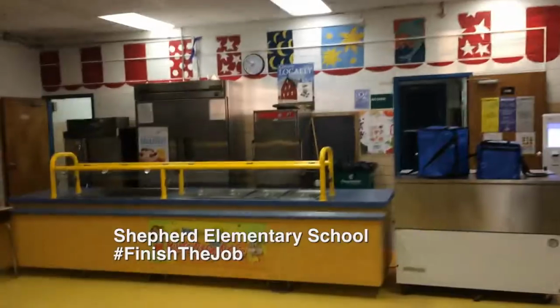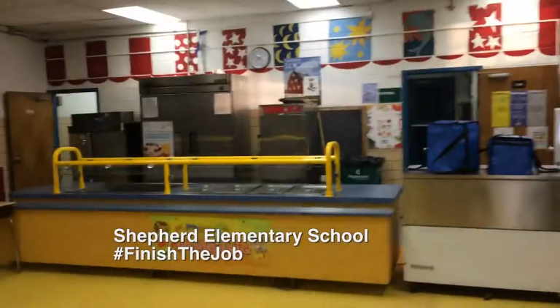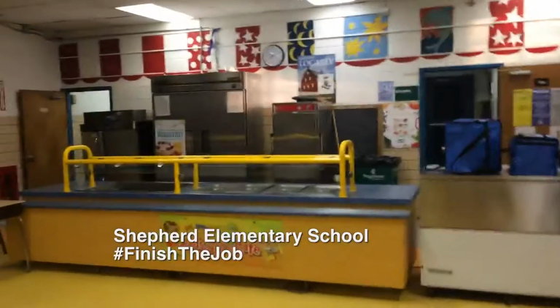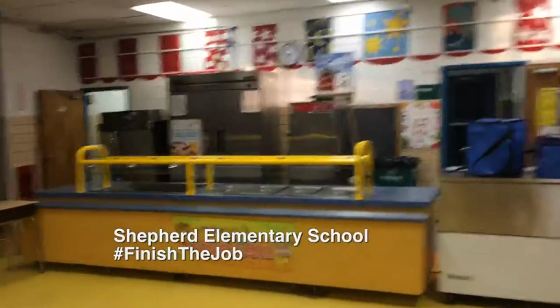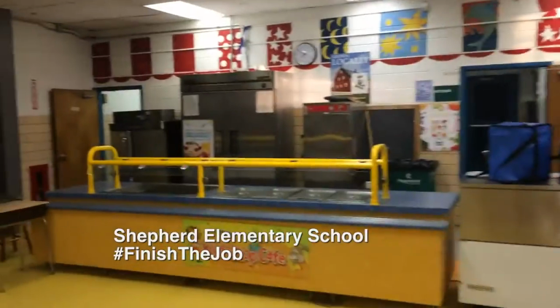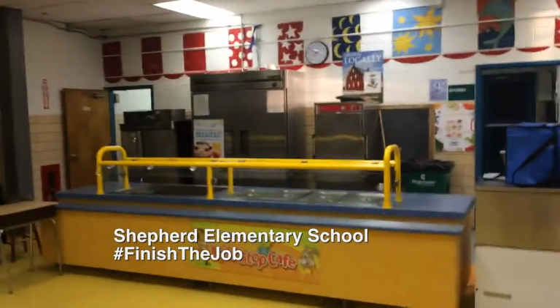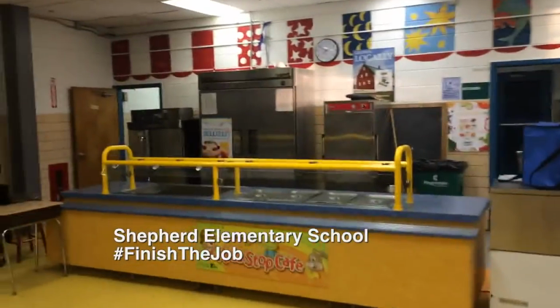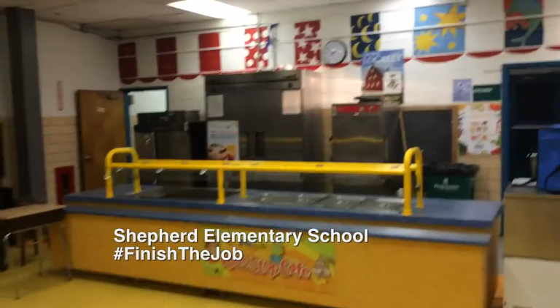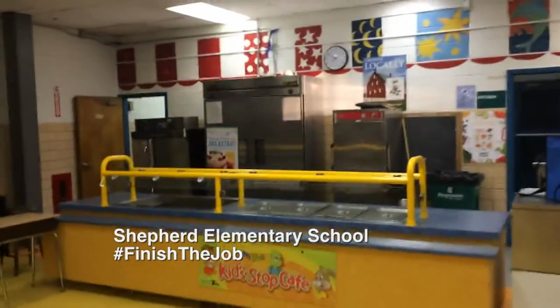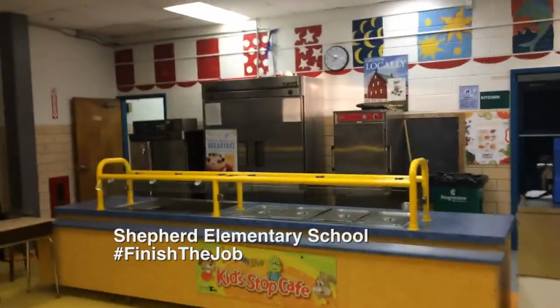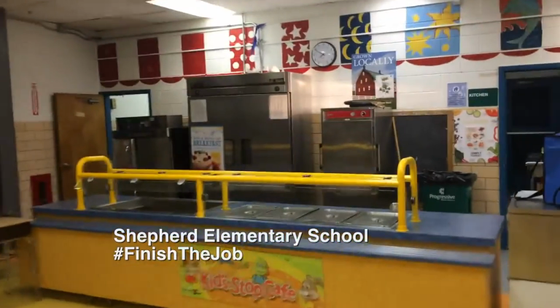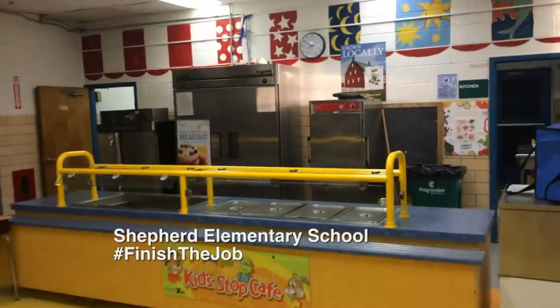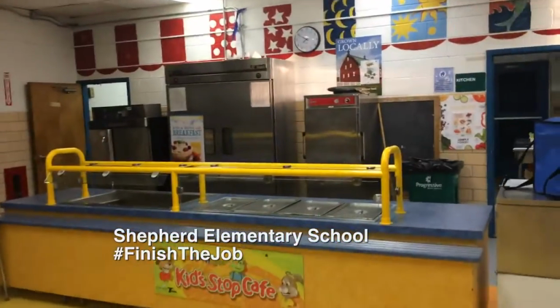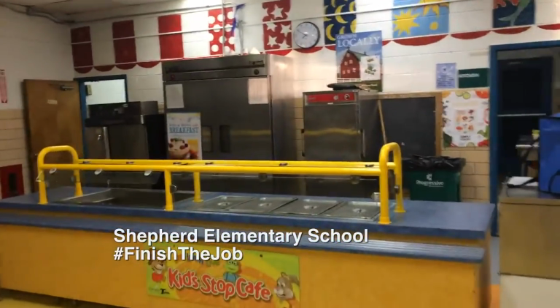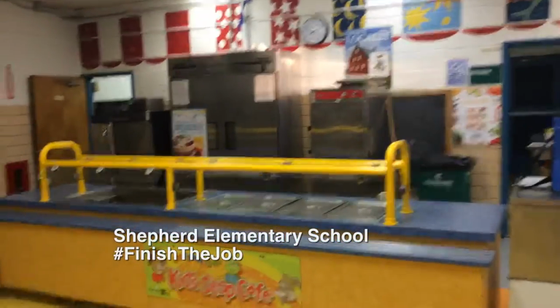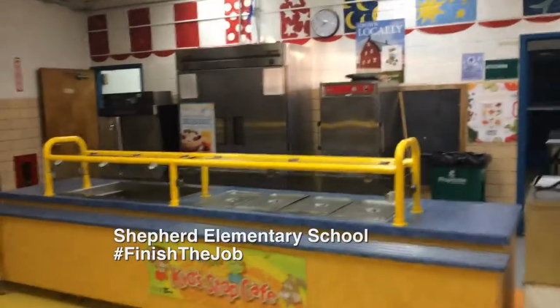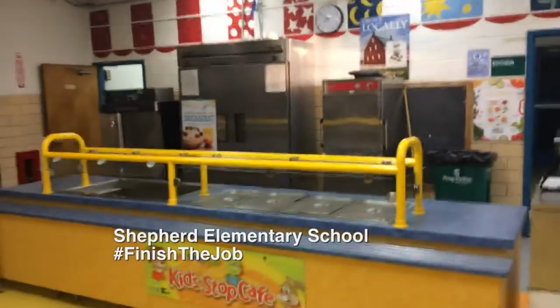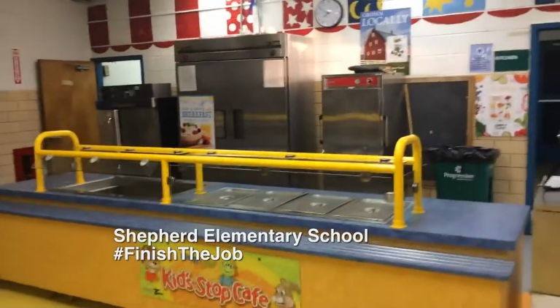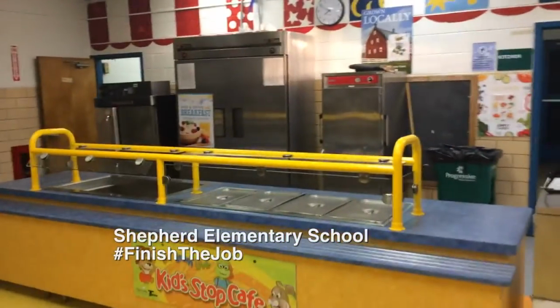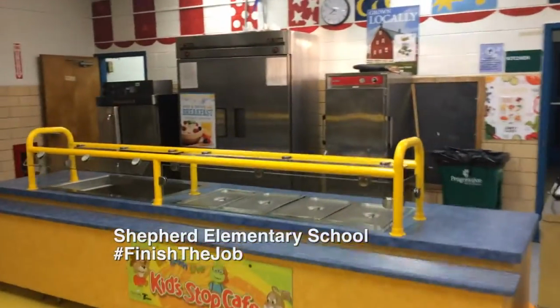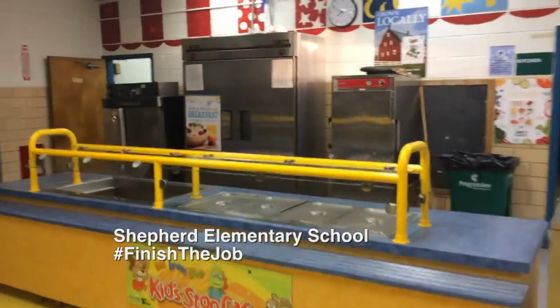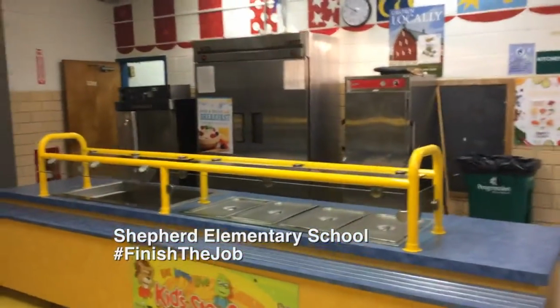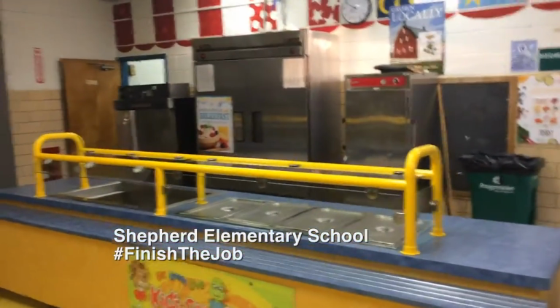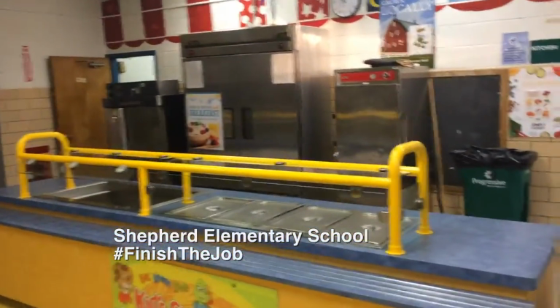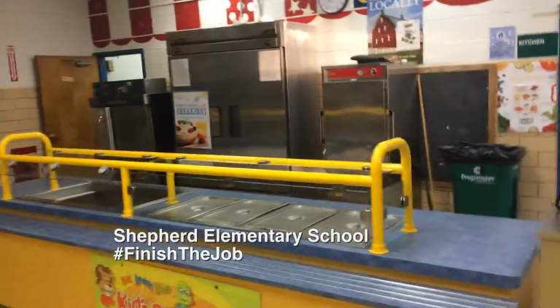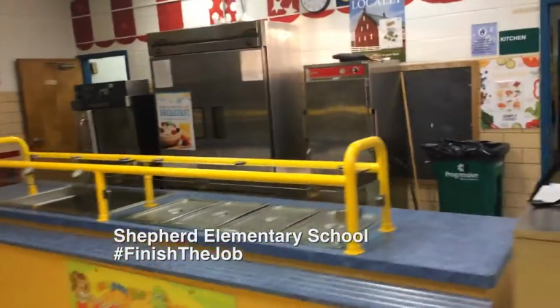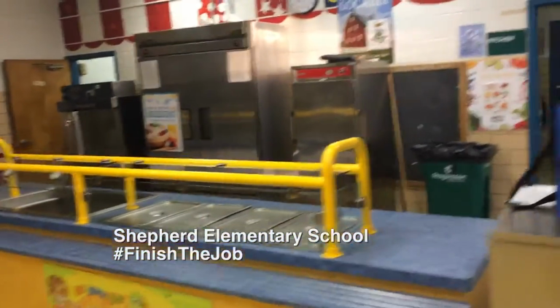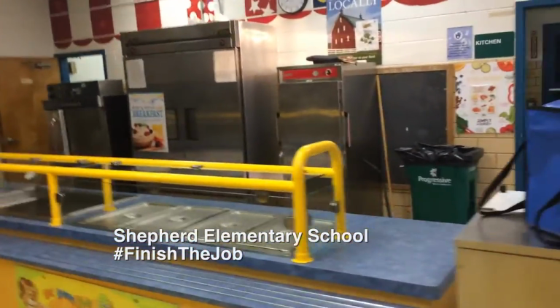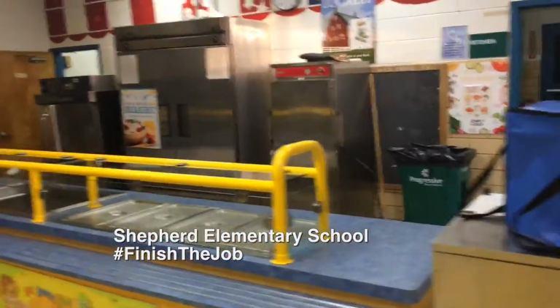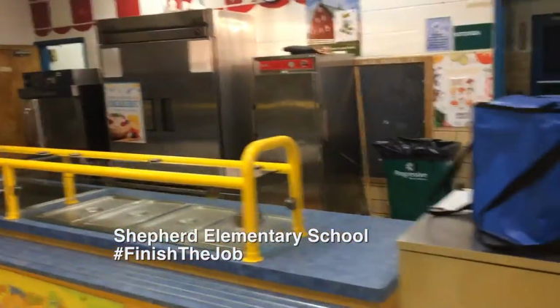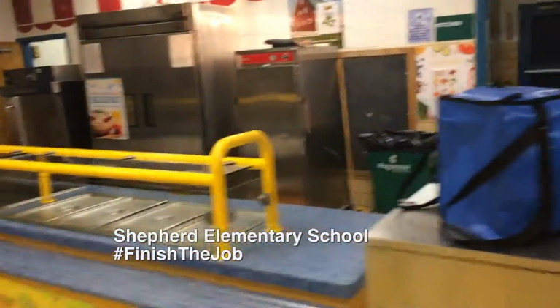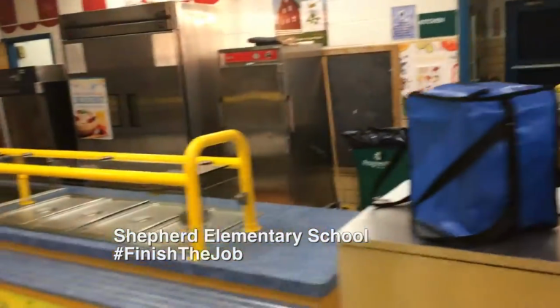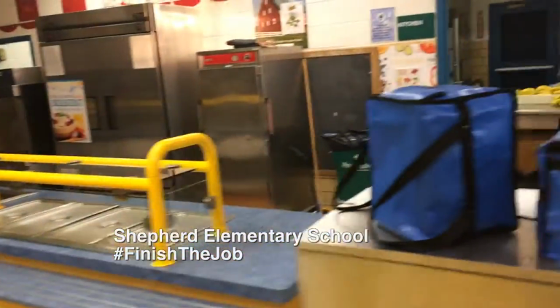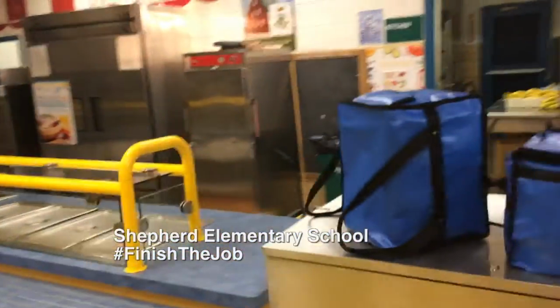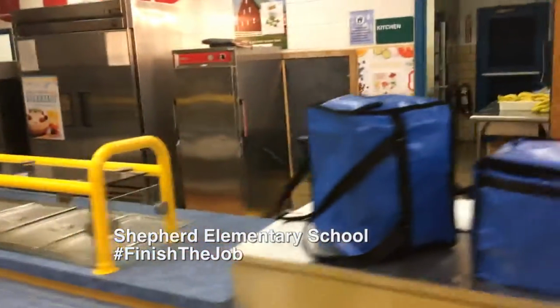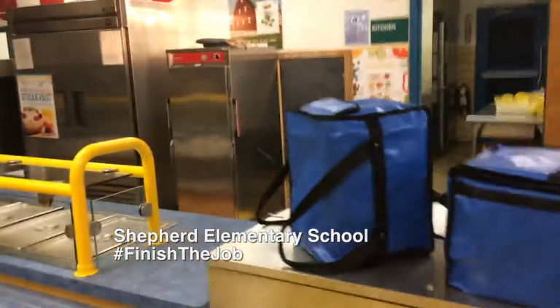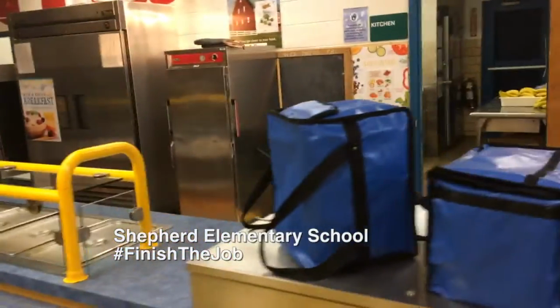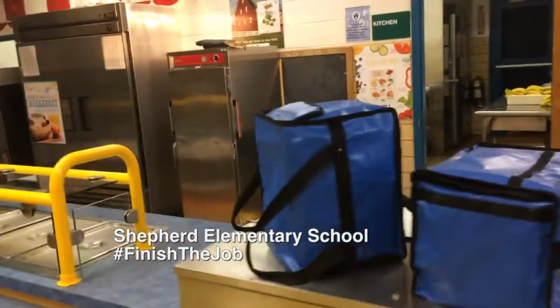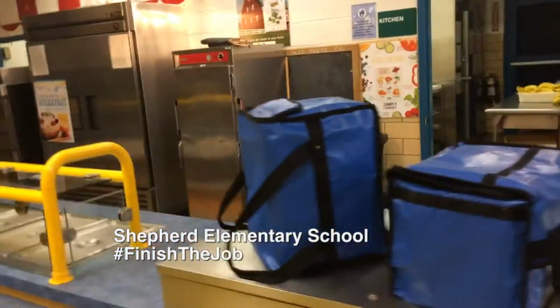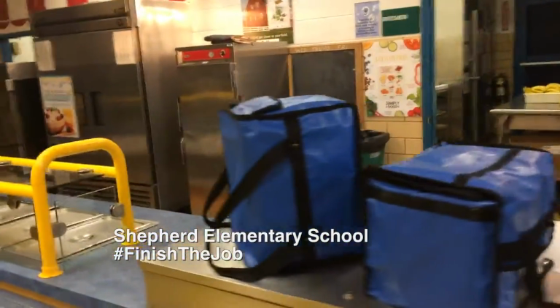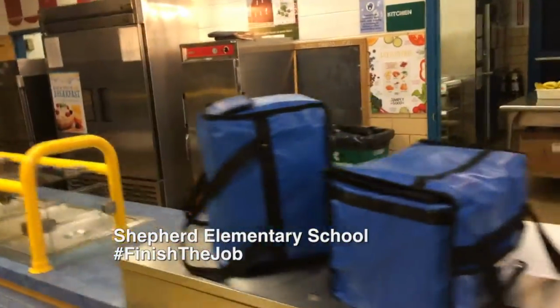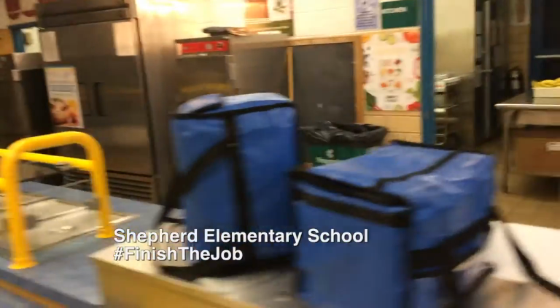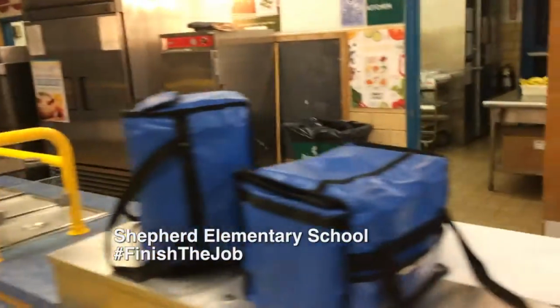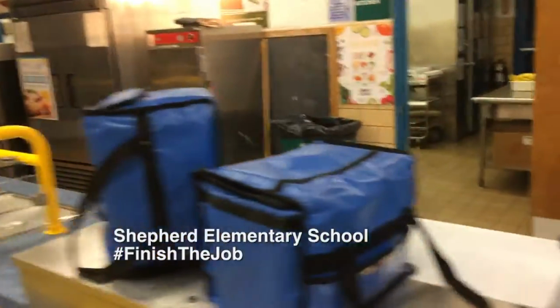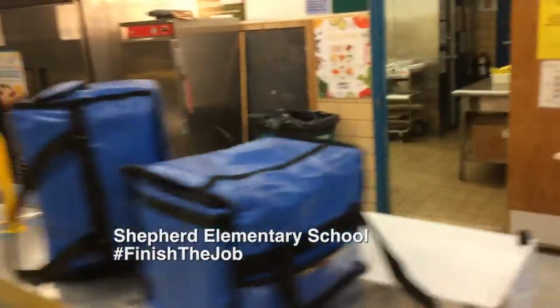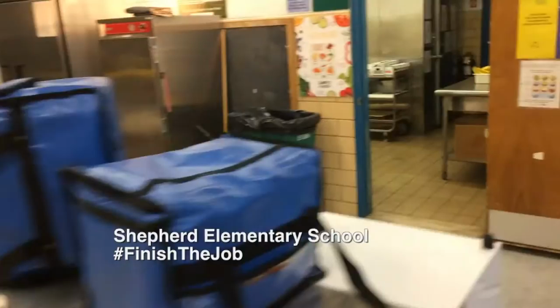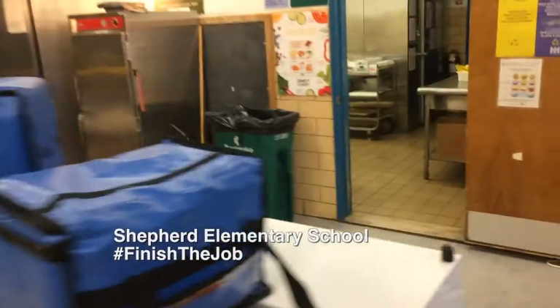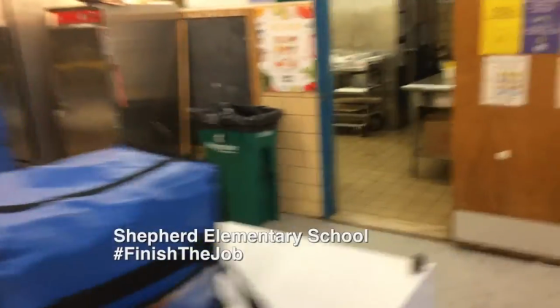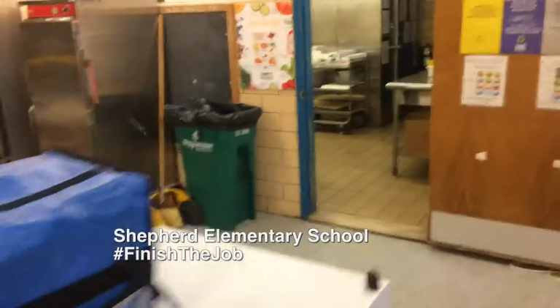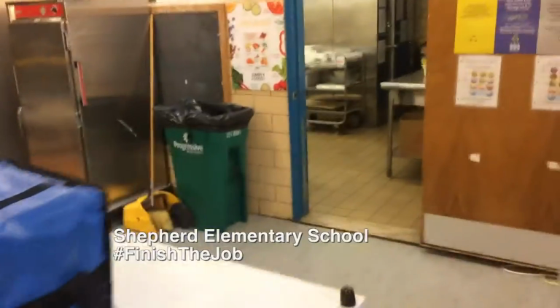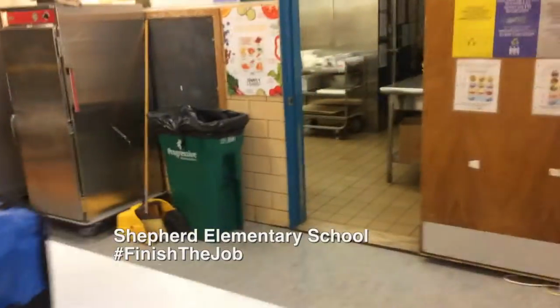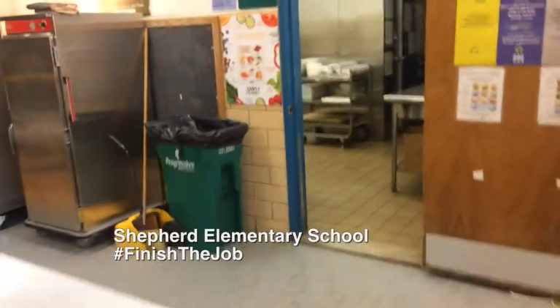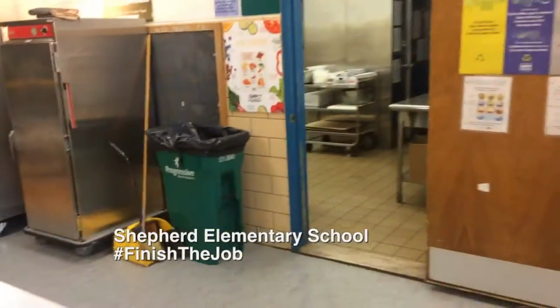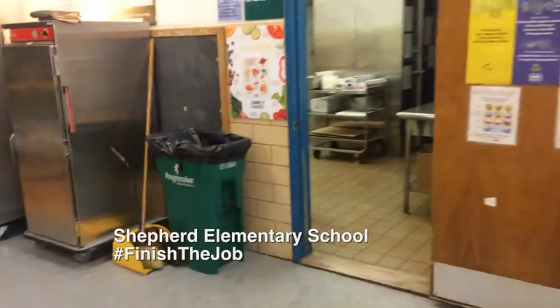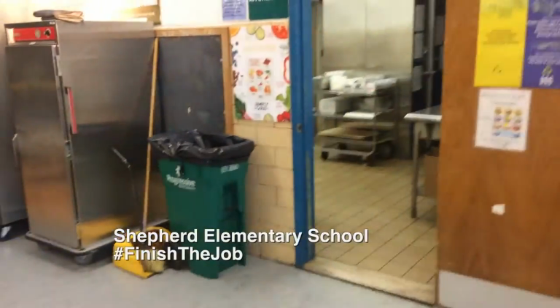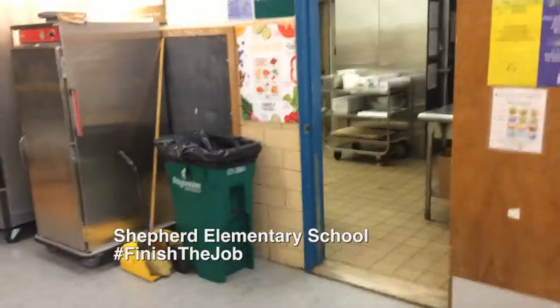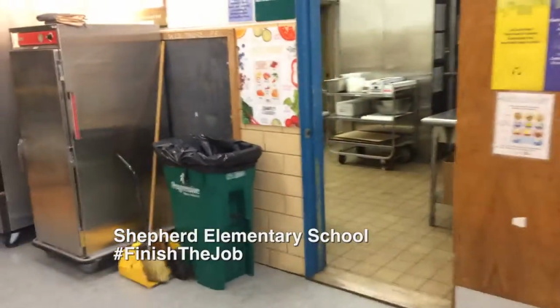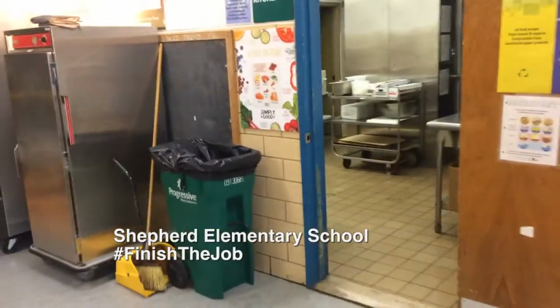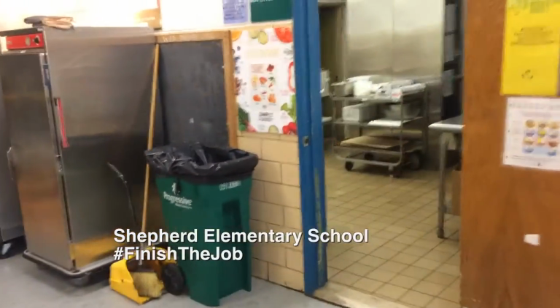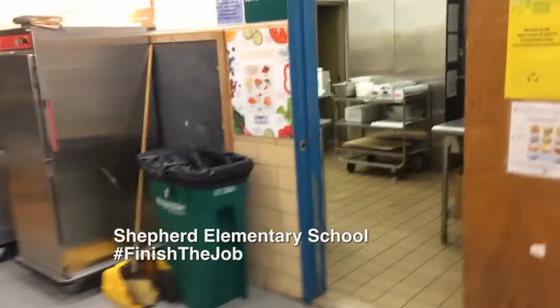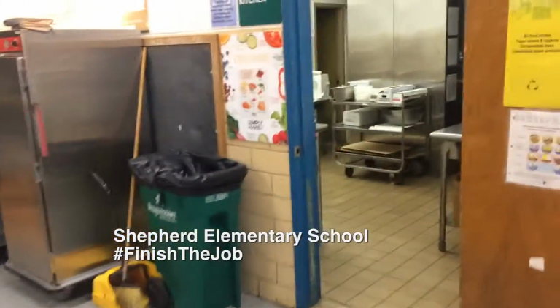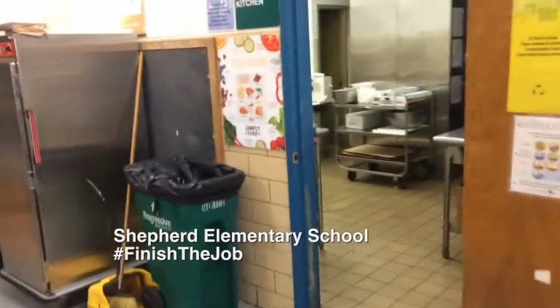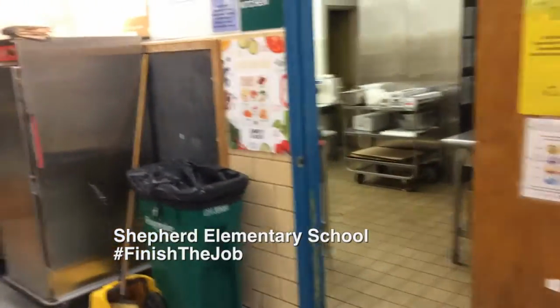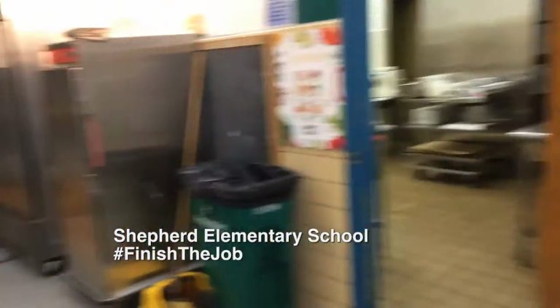This is the cafeteria. There's actually no cooking facilities, so they have to bring food in from outside.